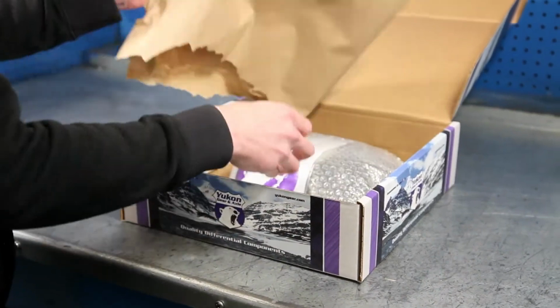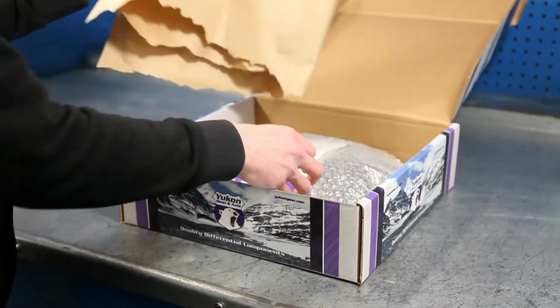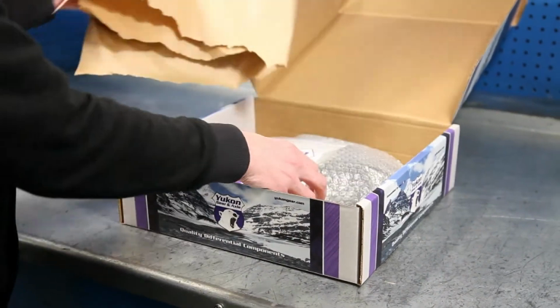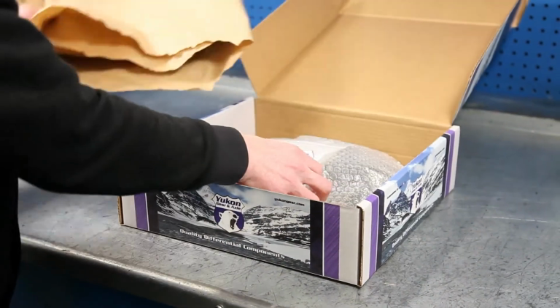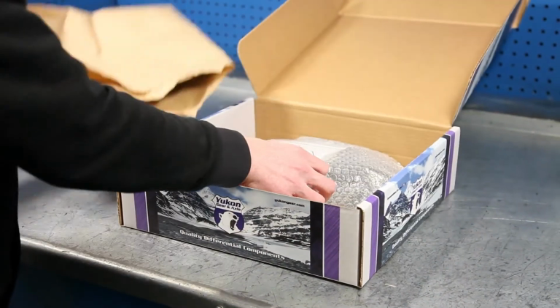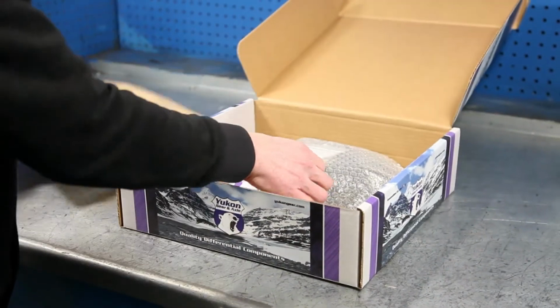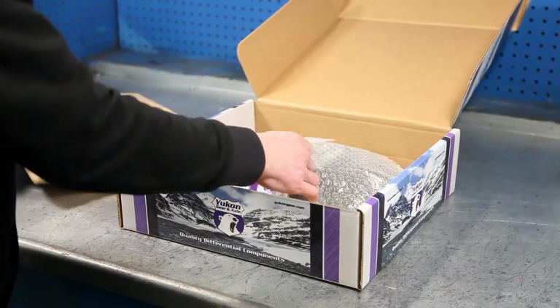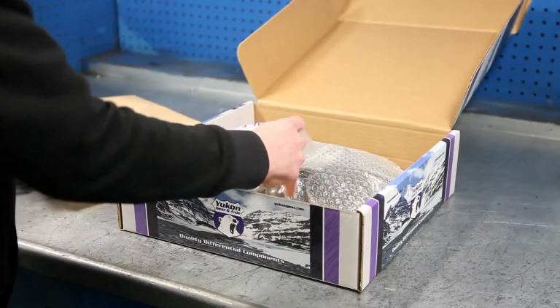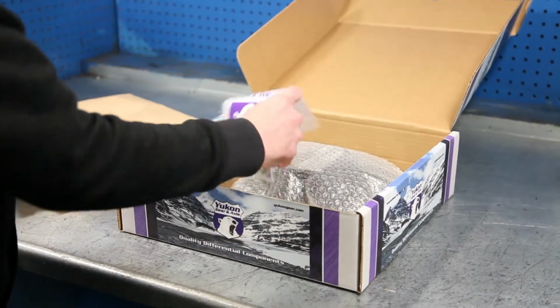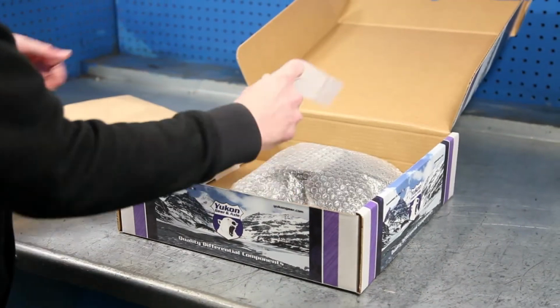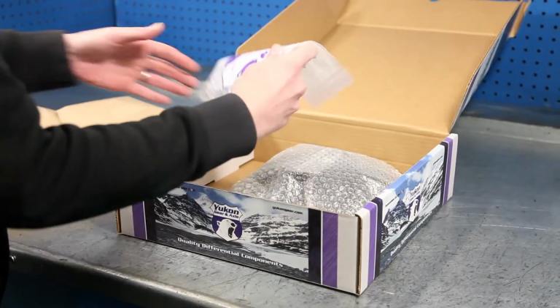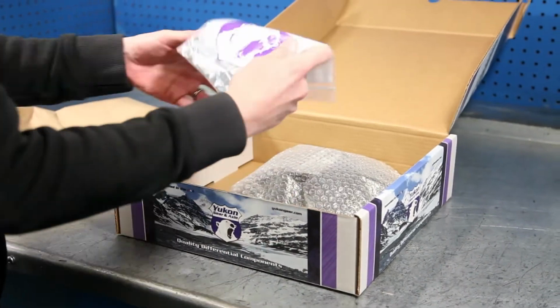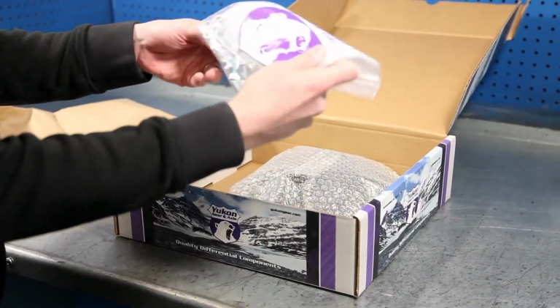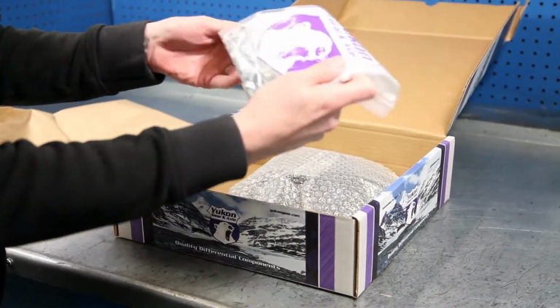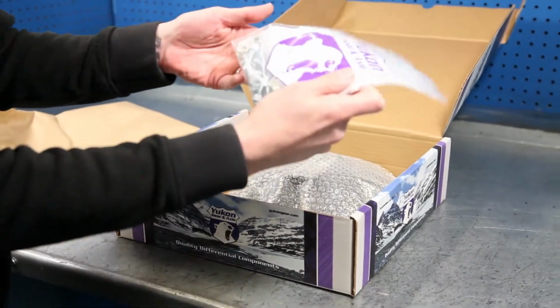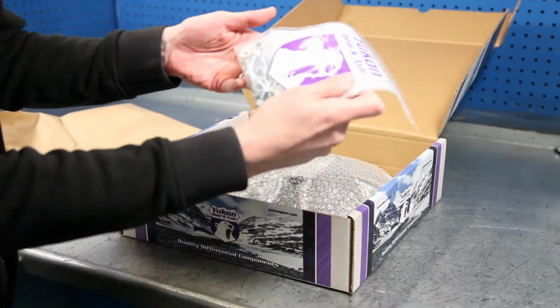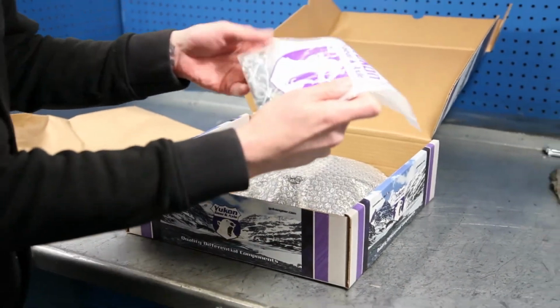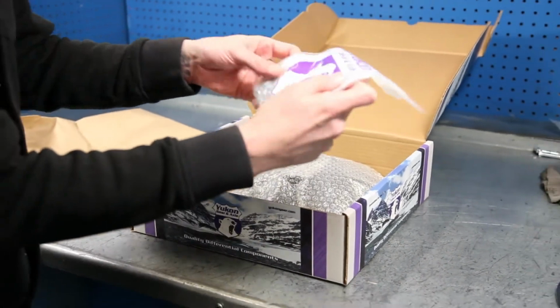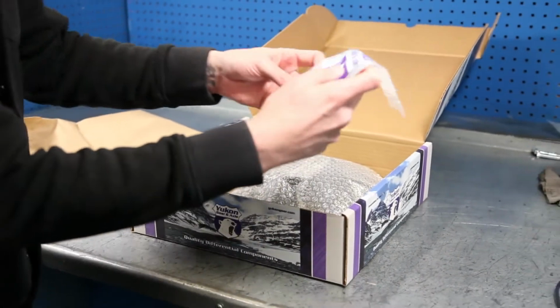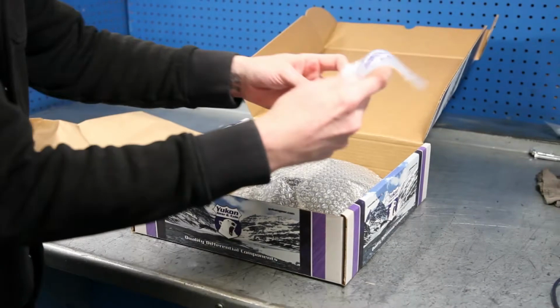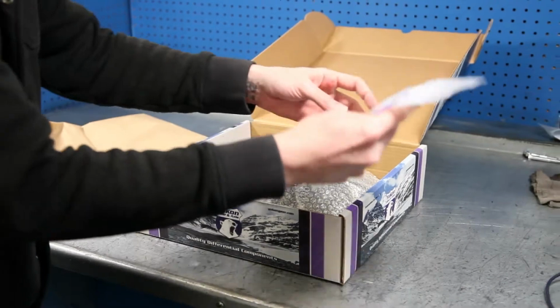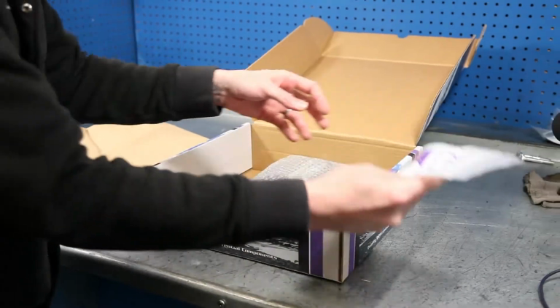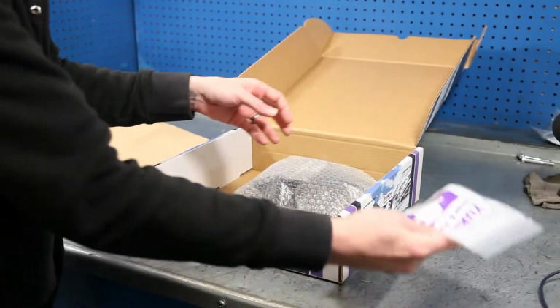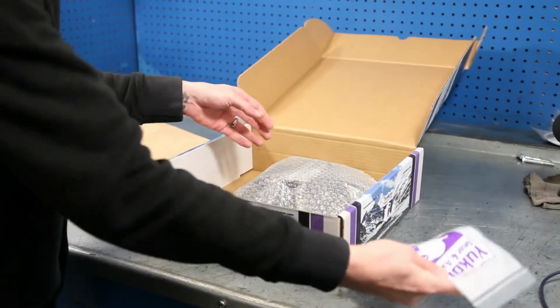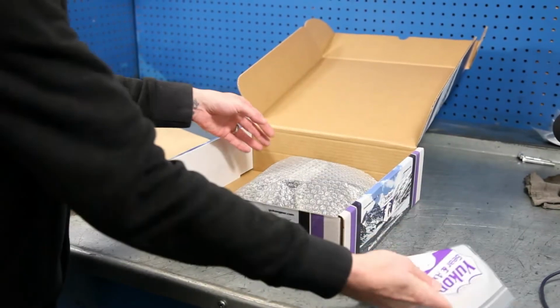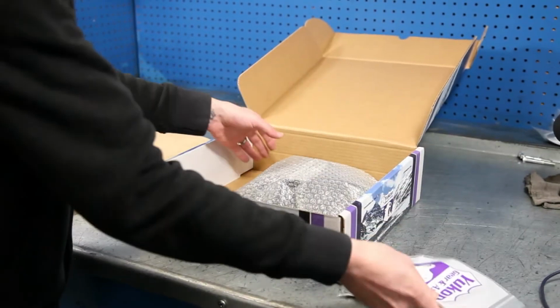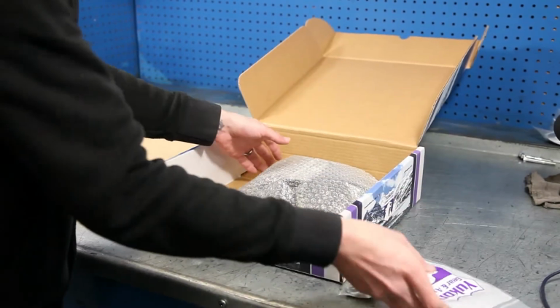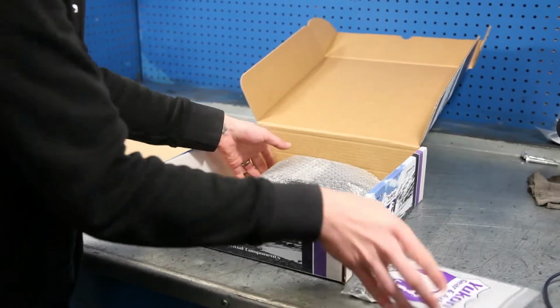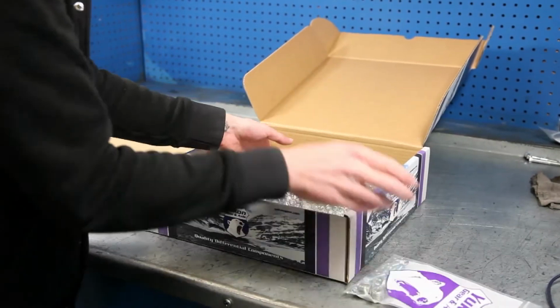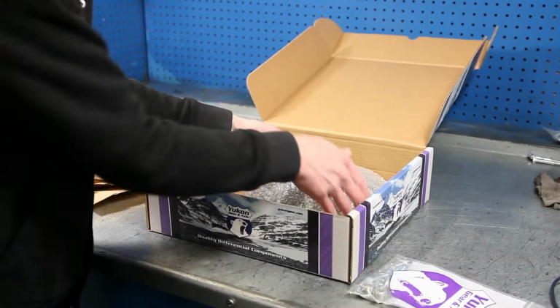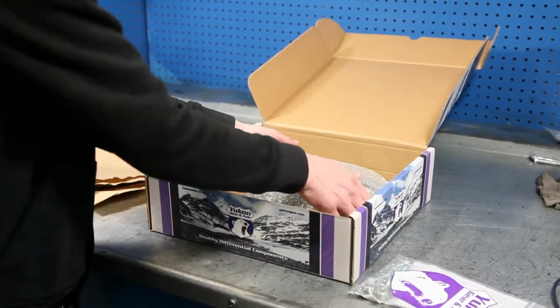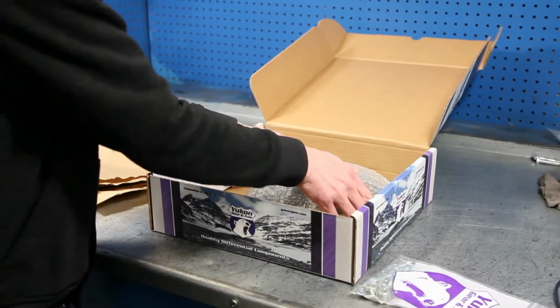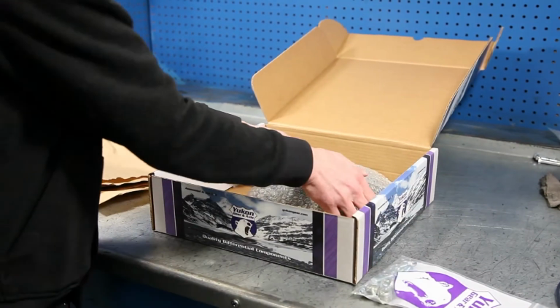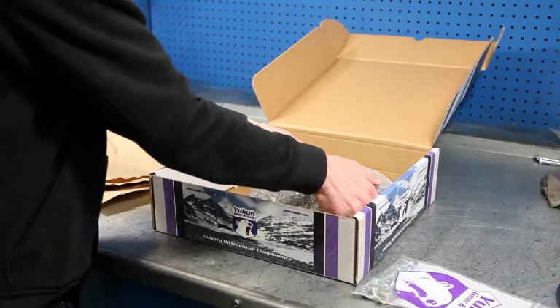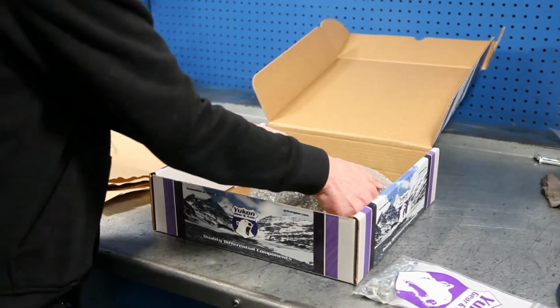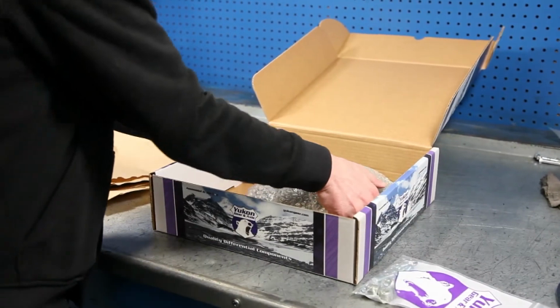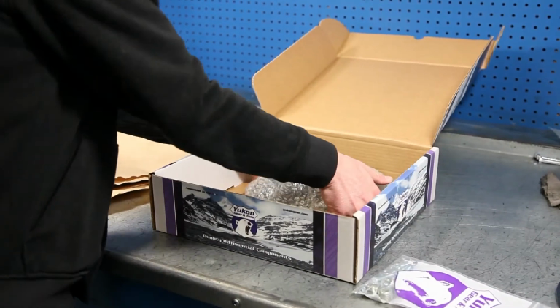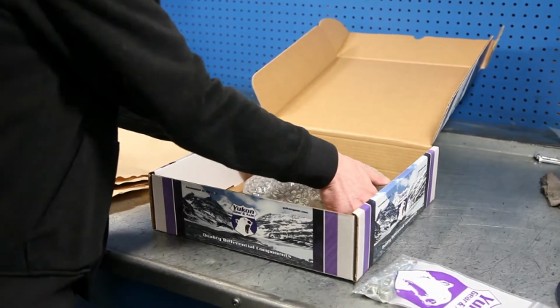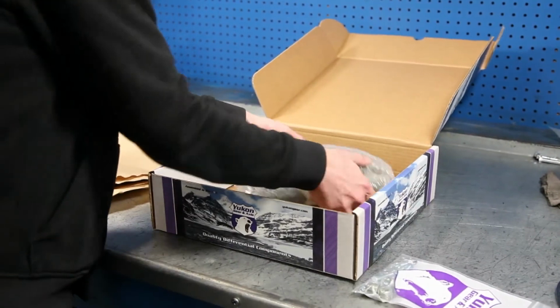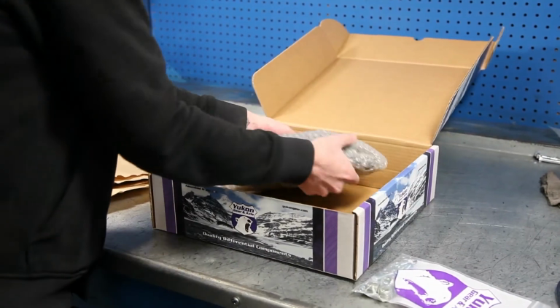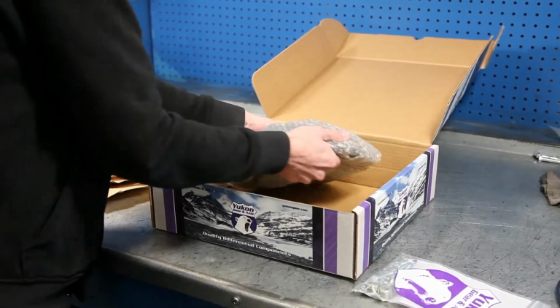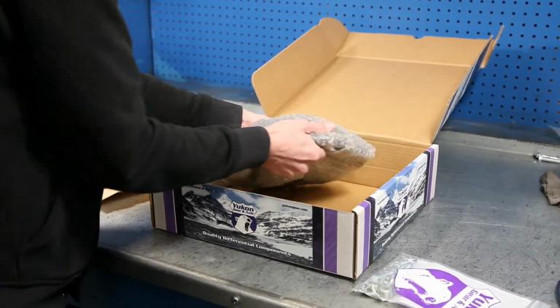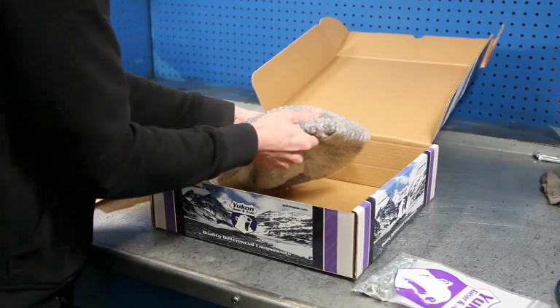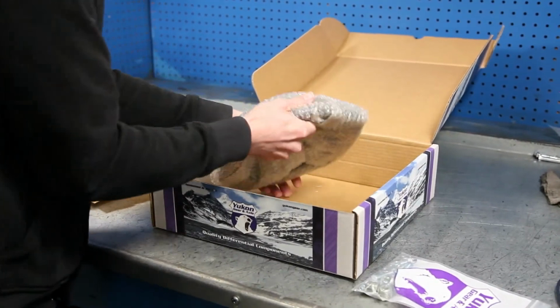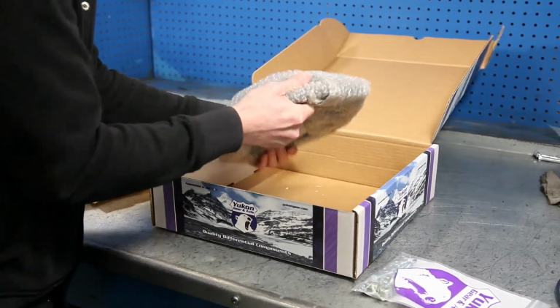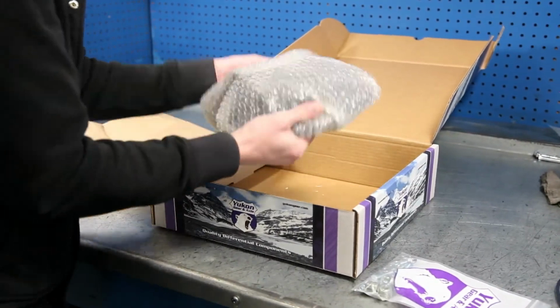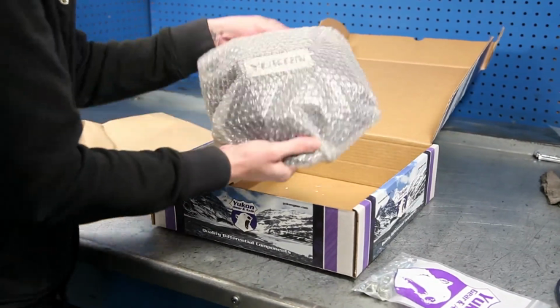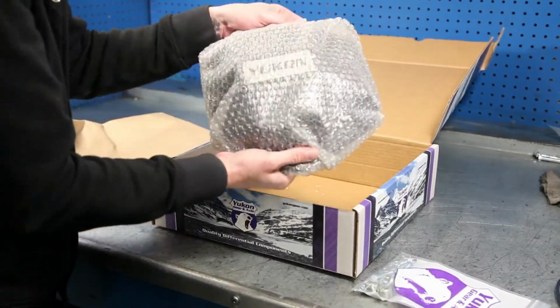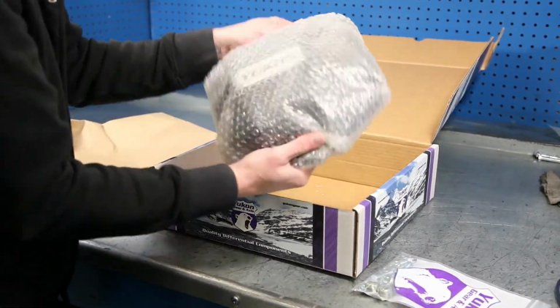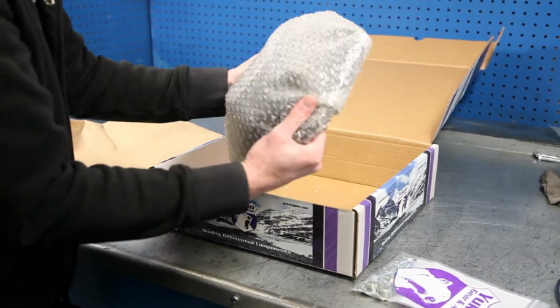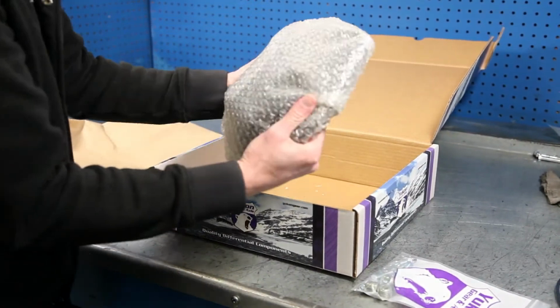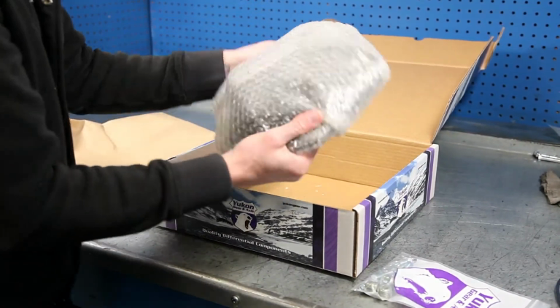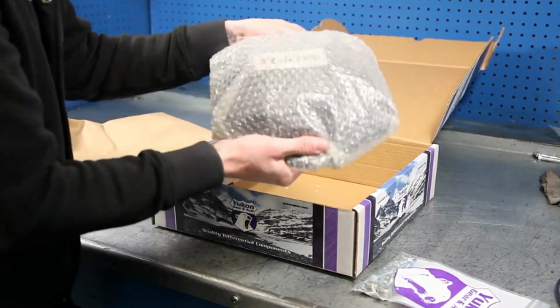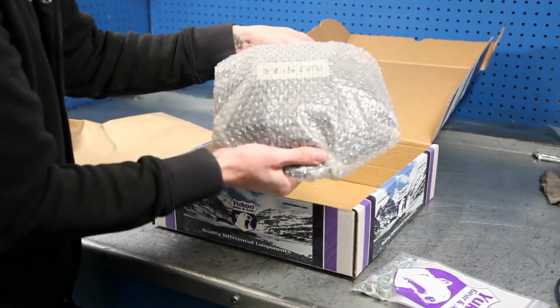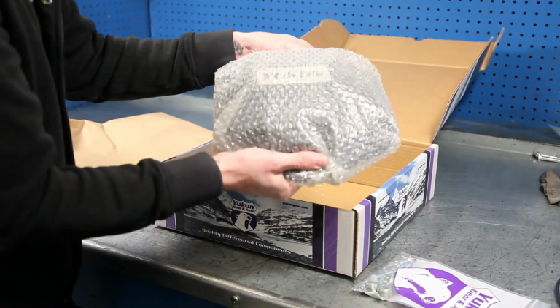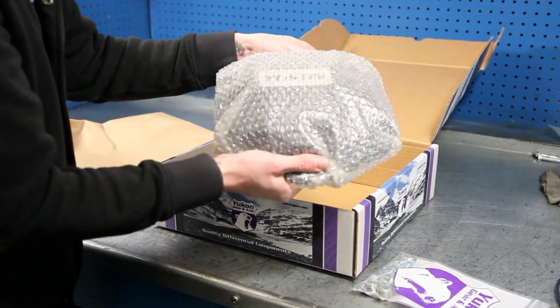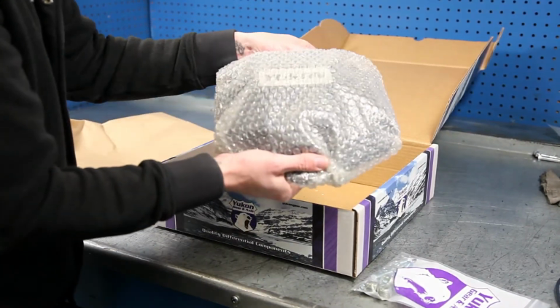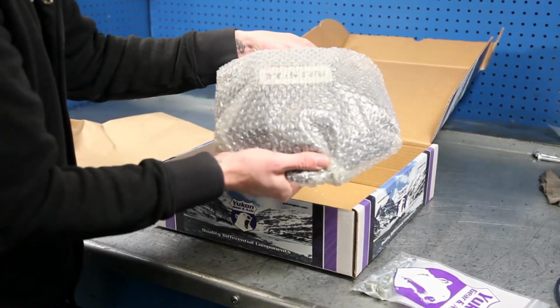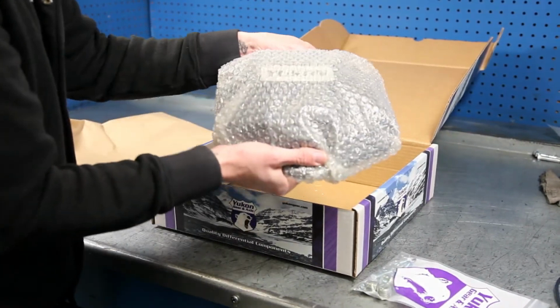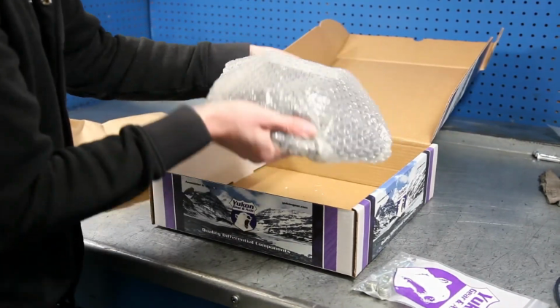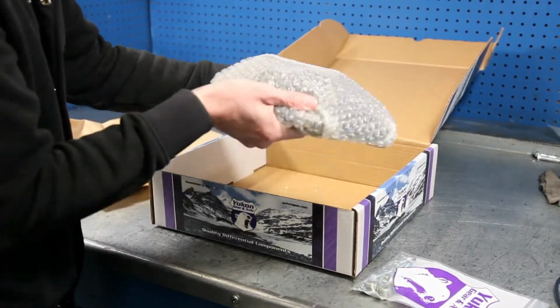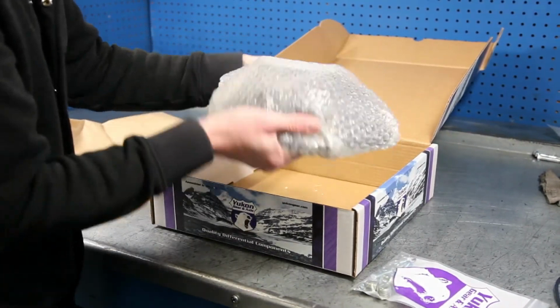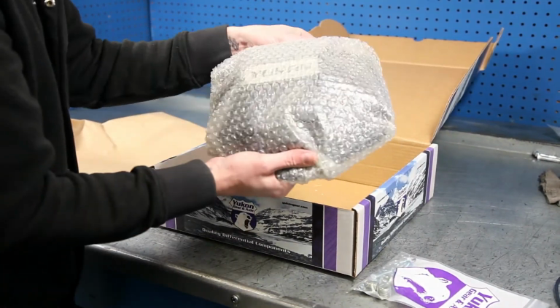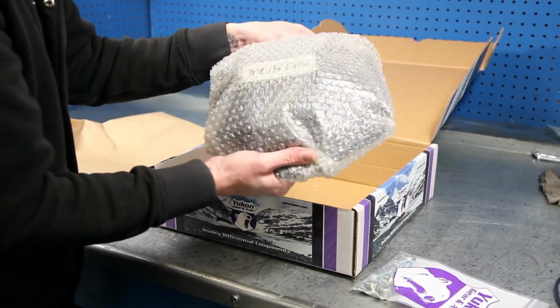So you see it comes with your bag of hardware, and it's wrapped up in bubble wrap to keep it from getting dinked in transit.